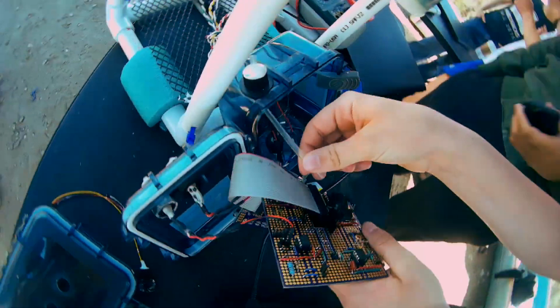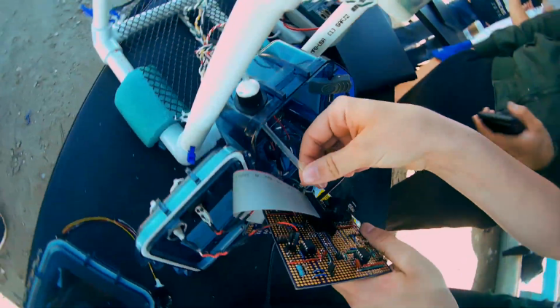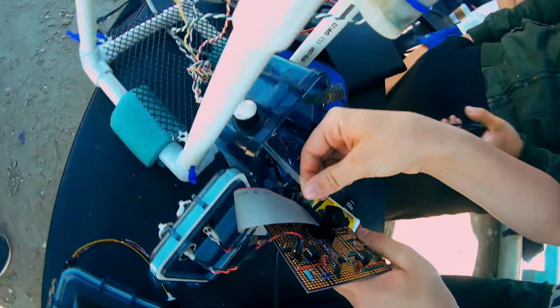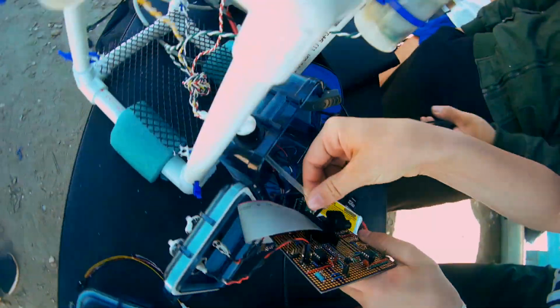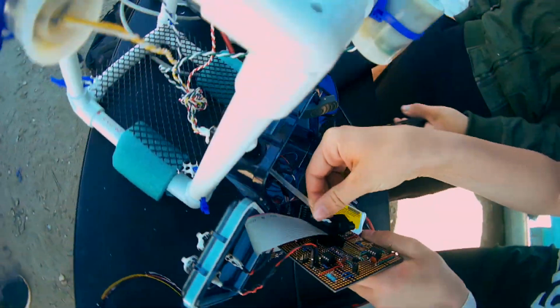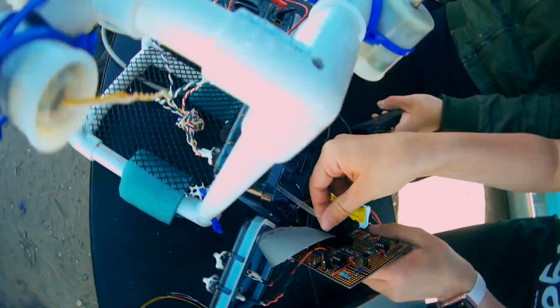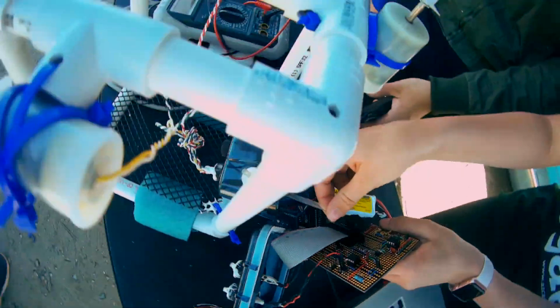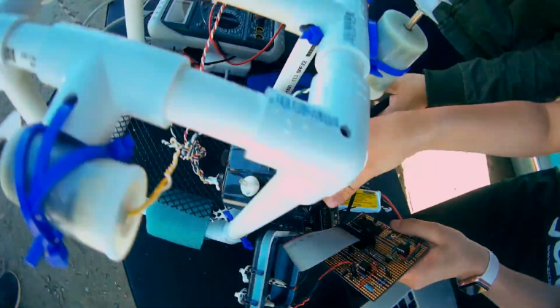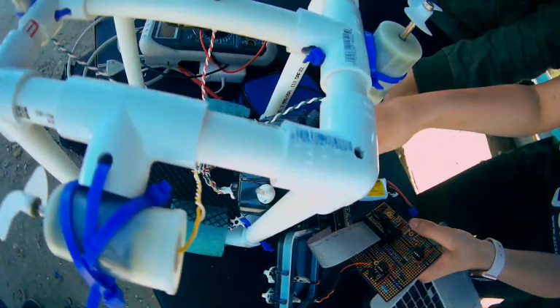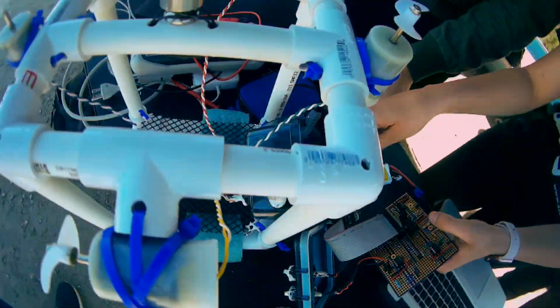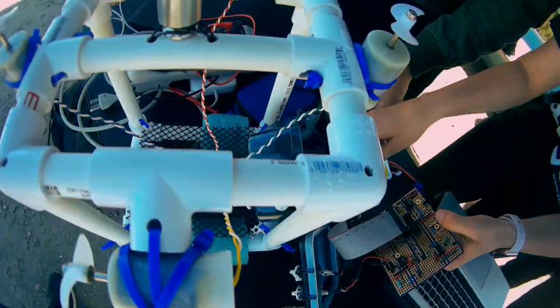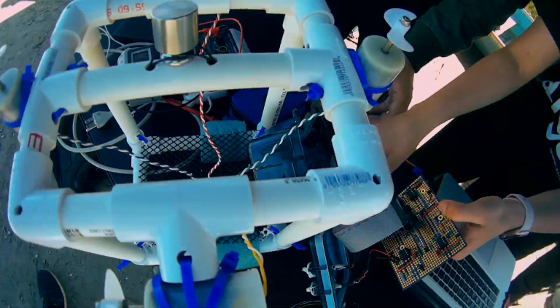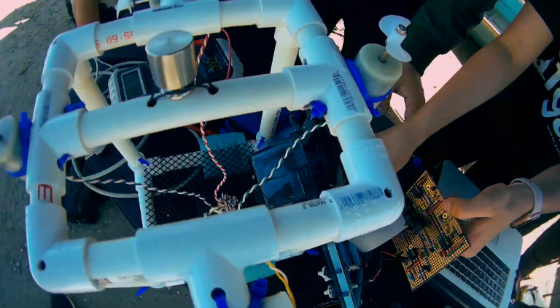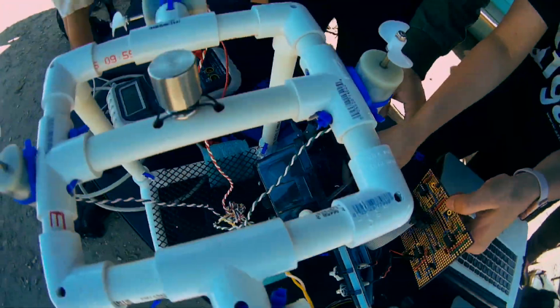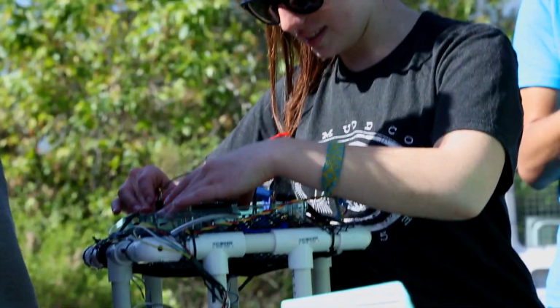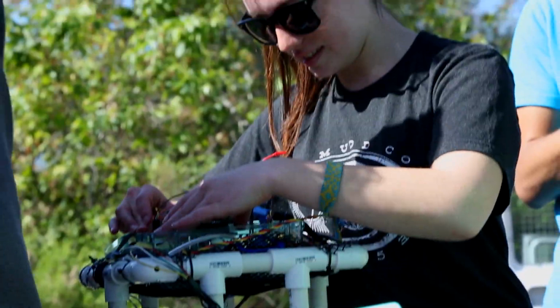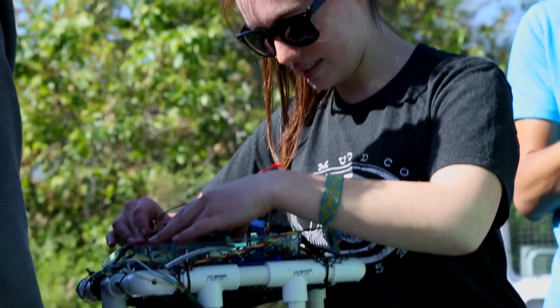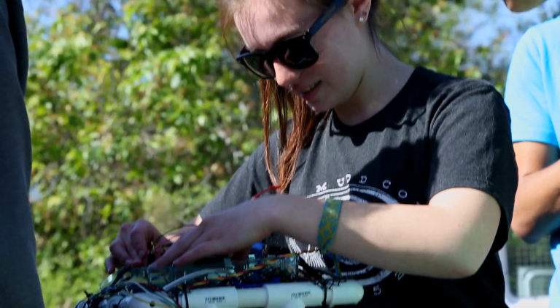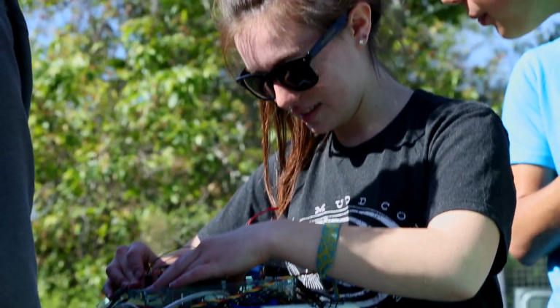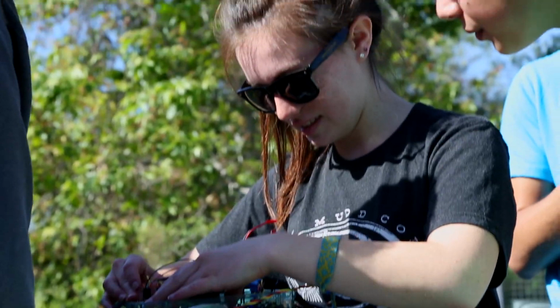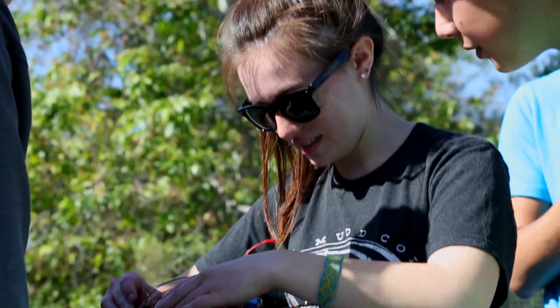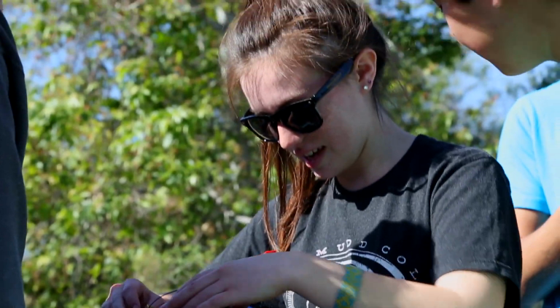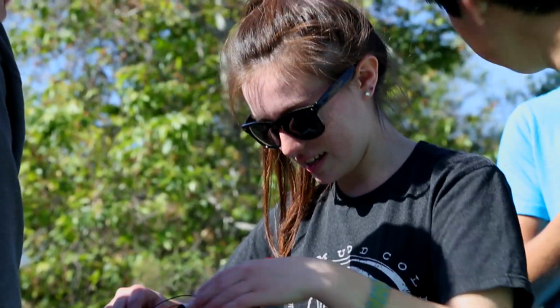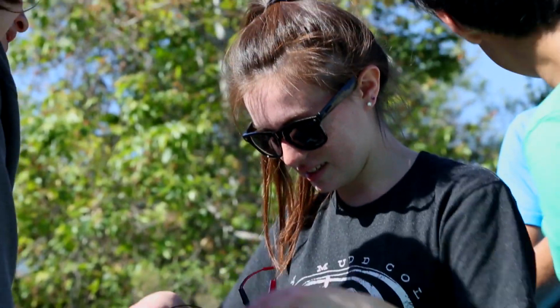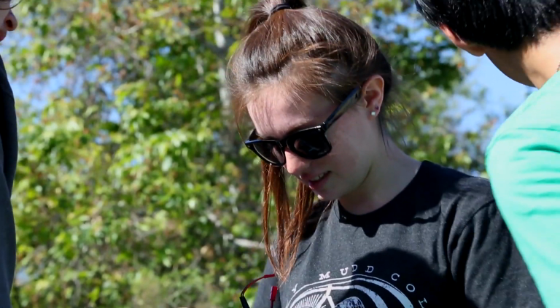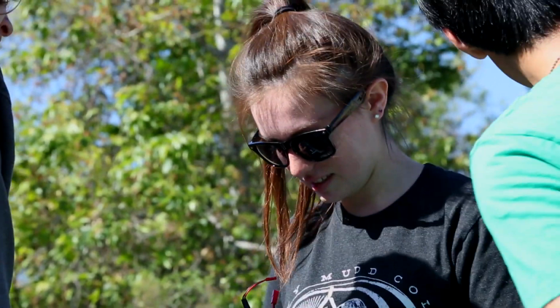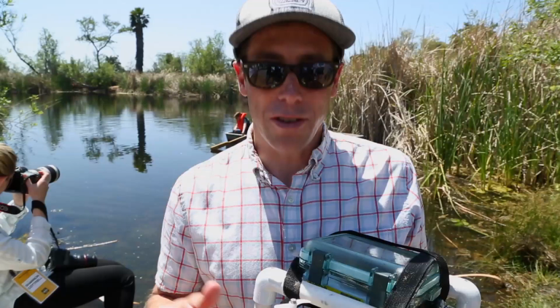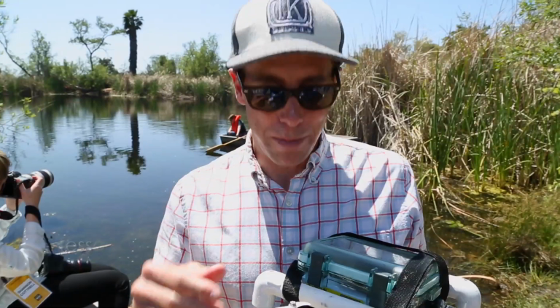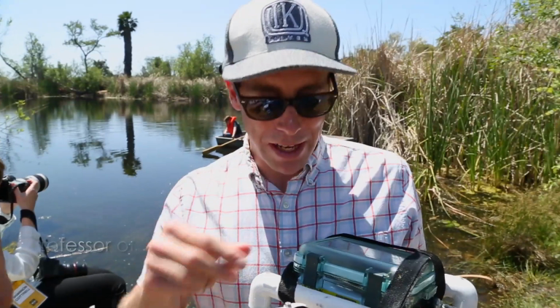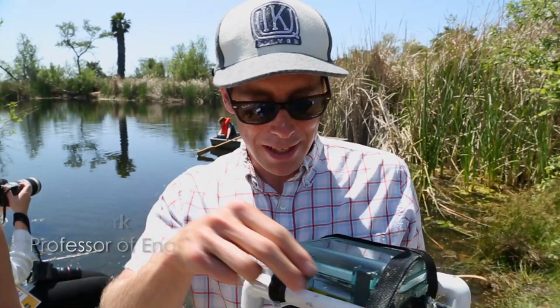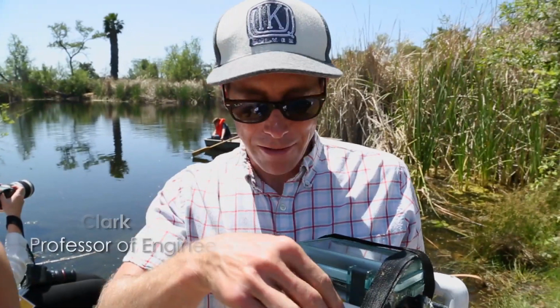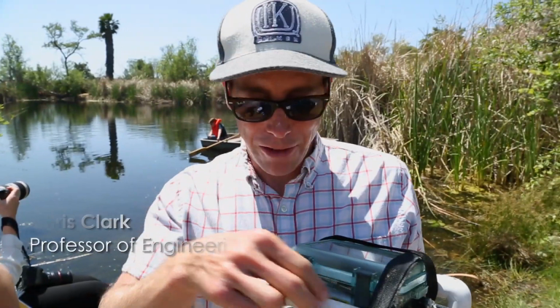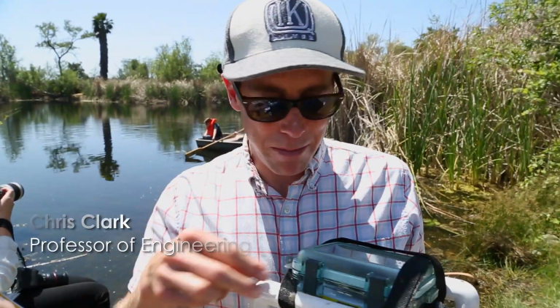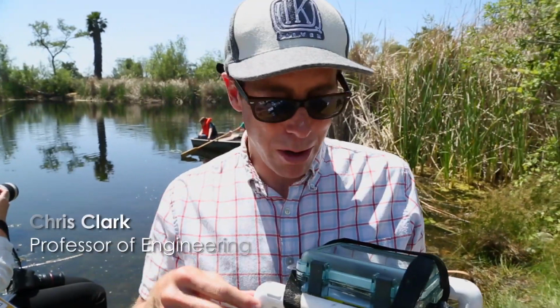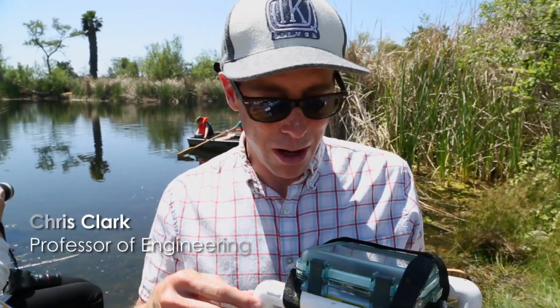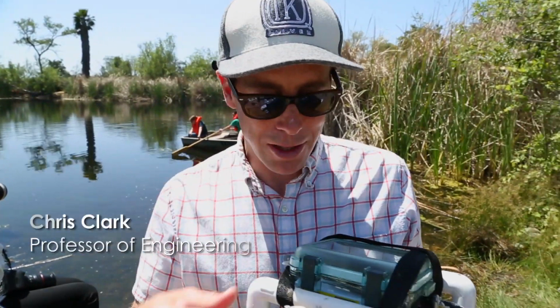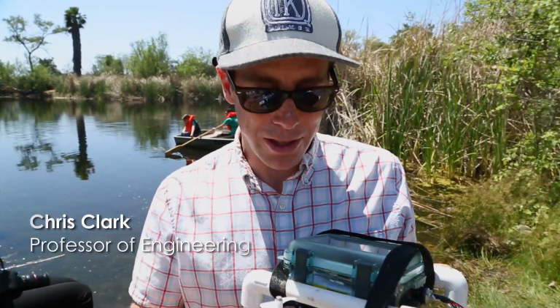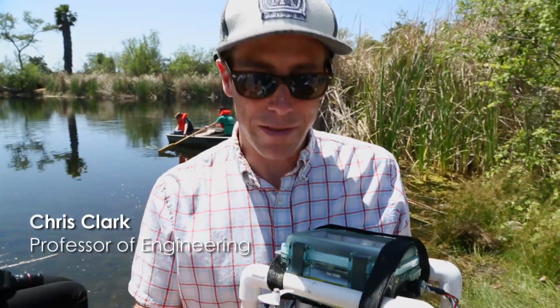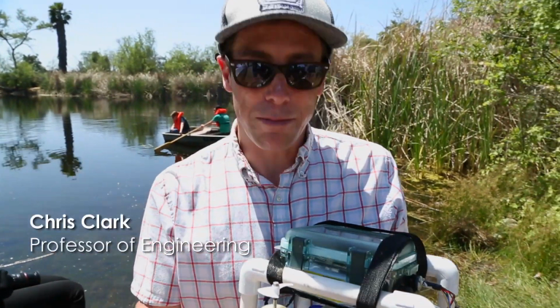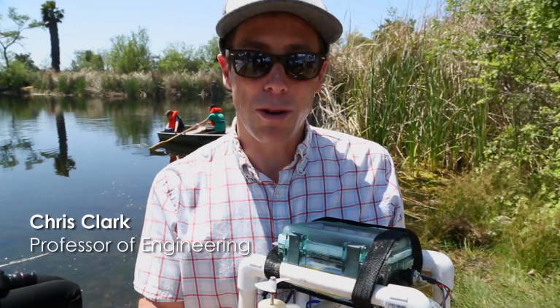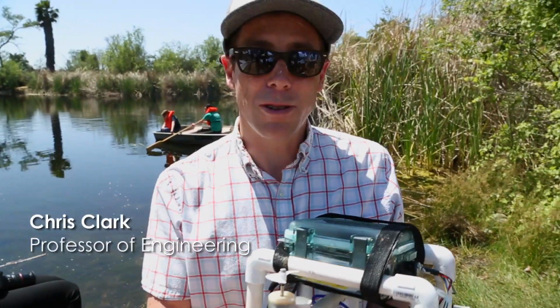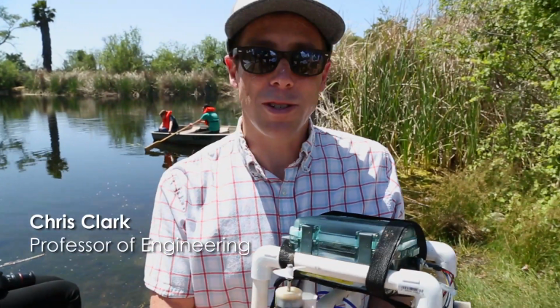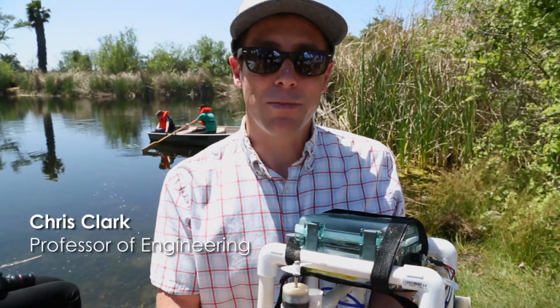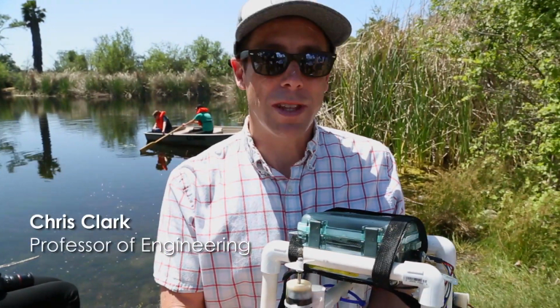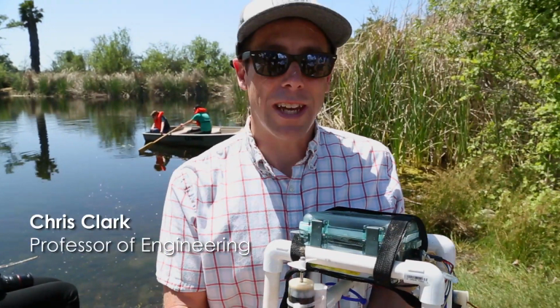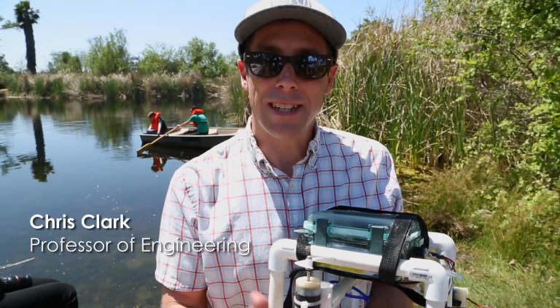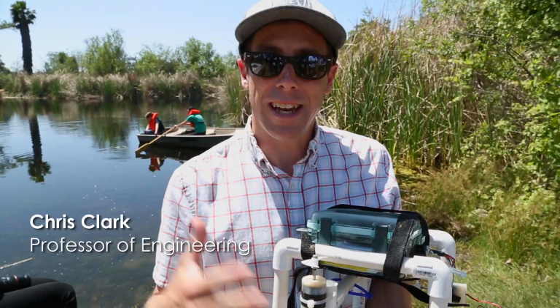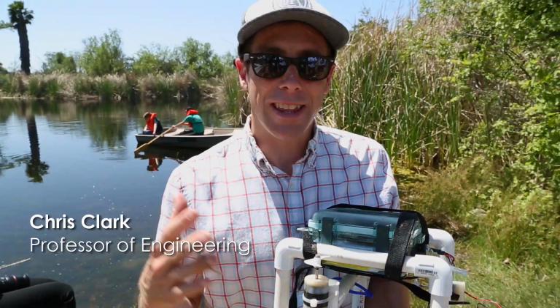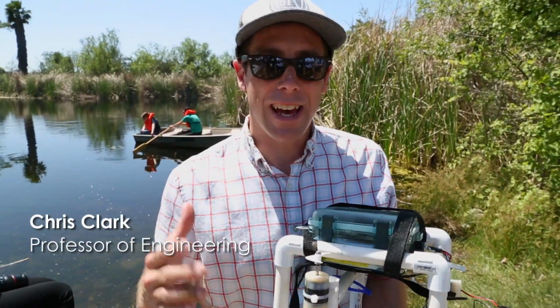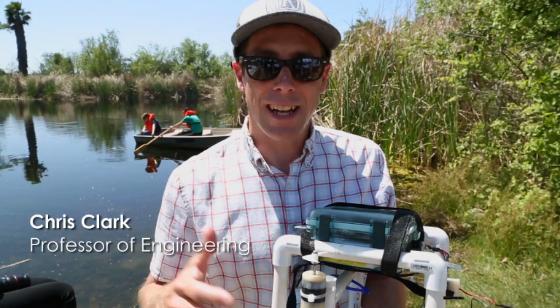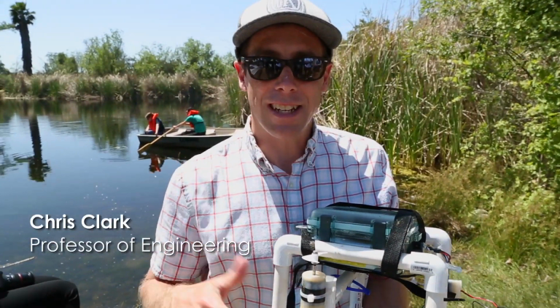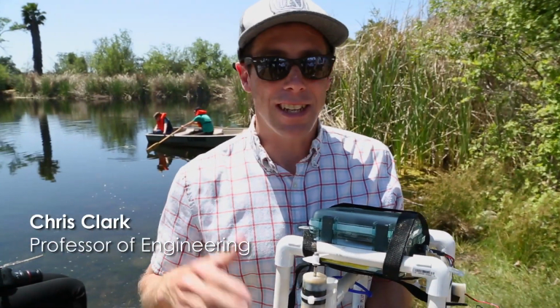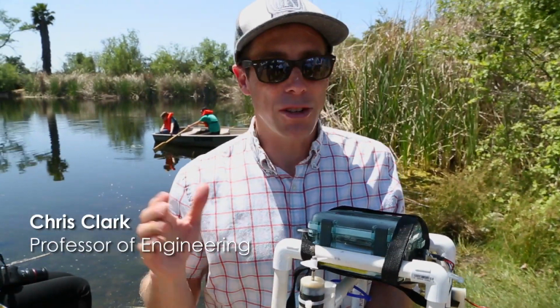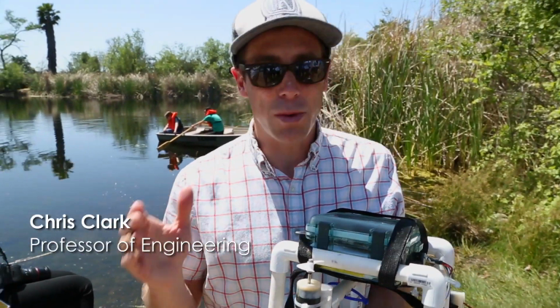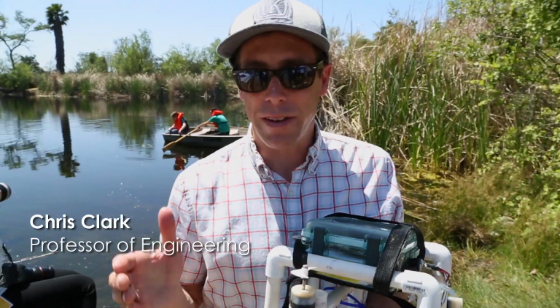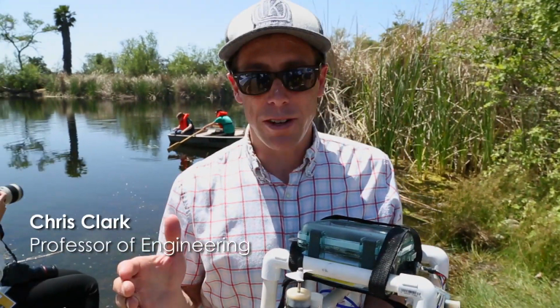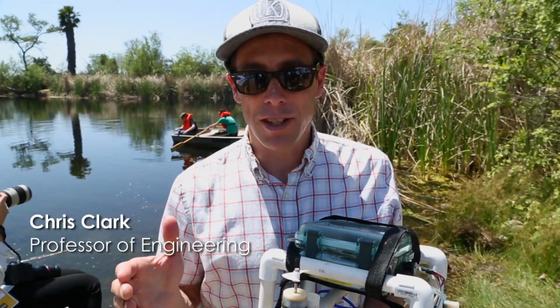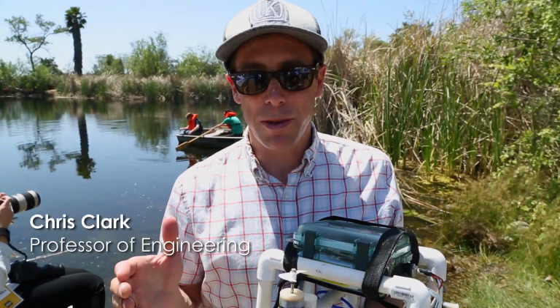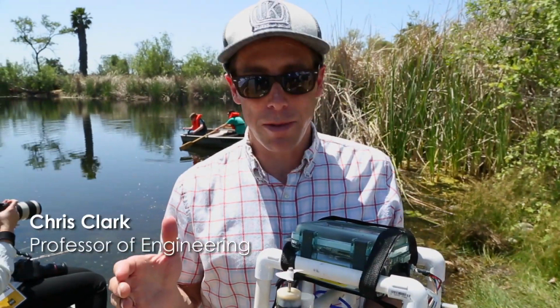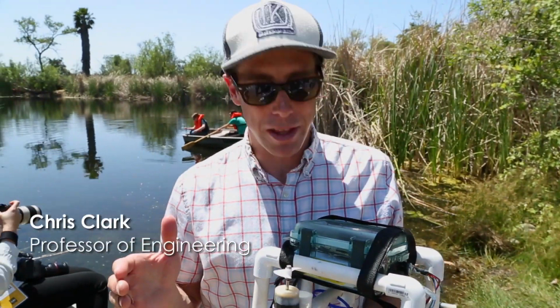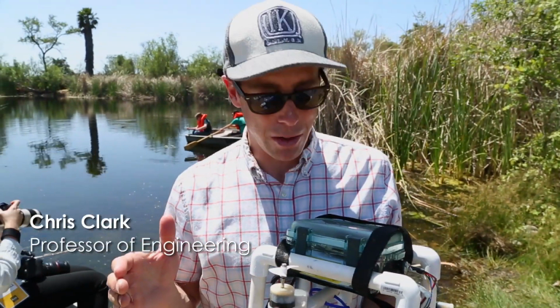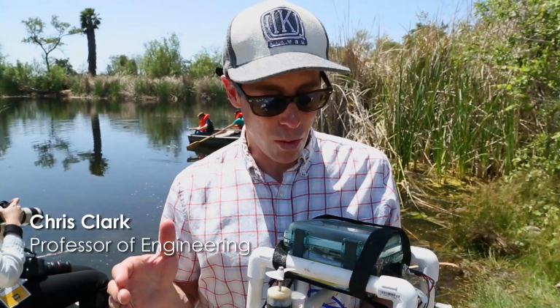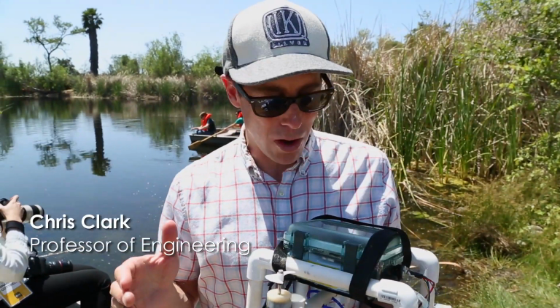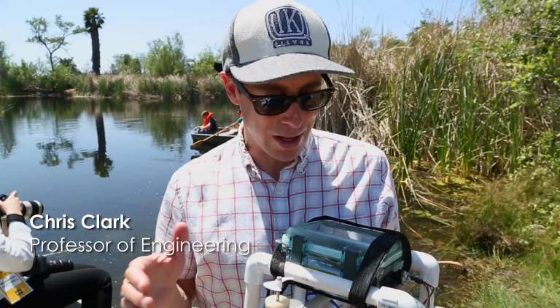This is an E80 robot built by students. They're given basic frame parts and motors, but they take that and do whatever experiment they want.